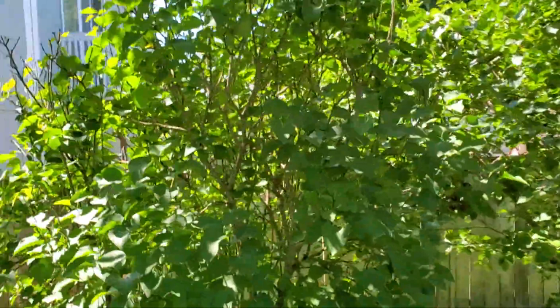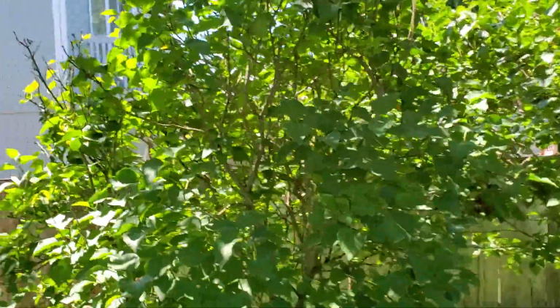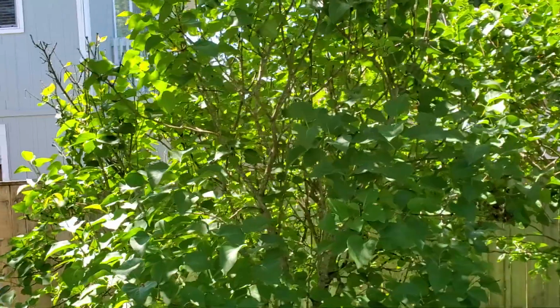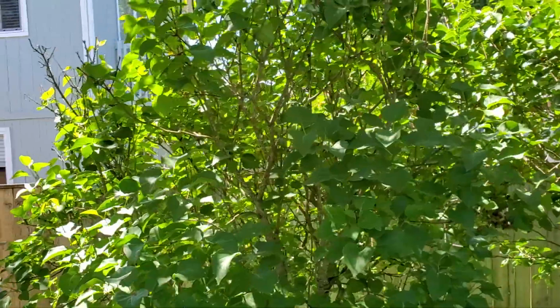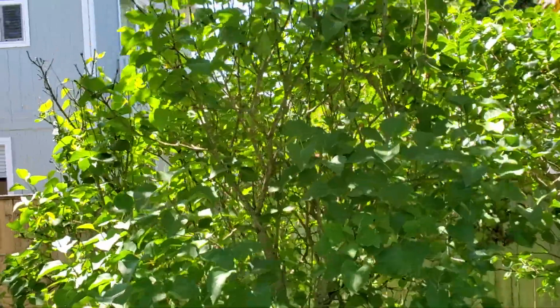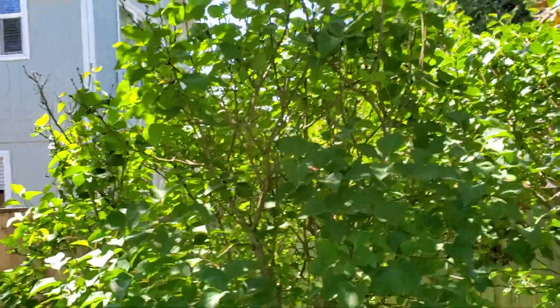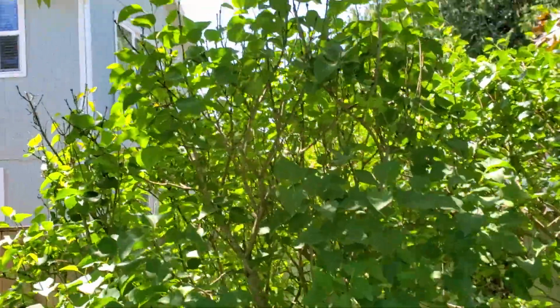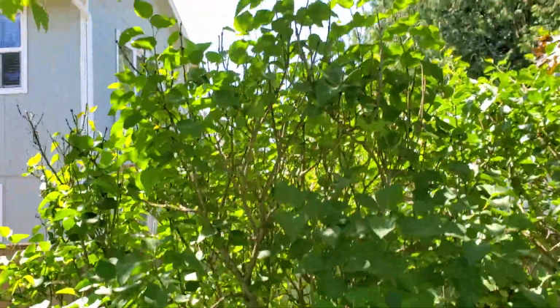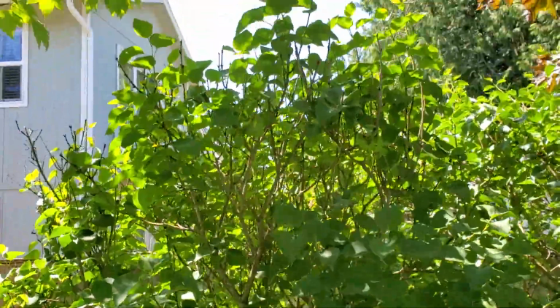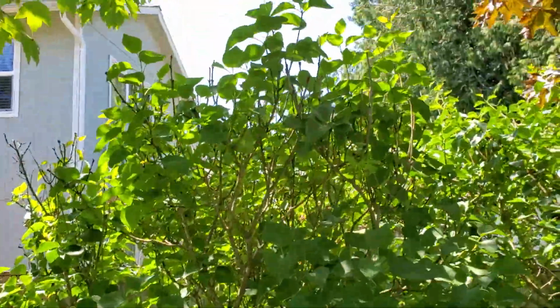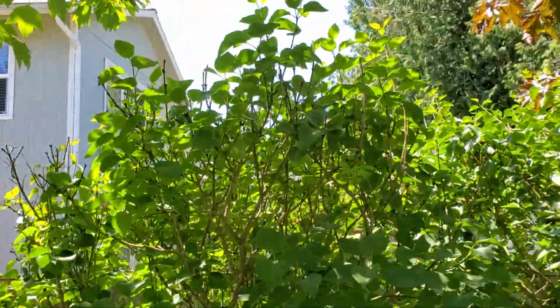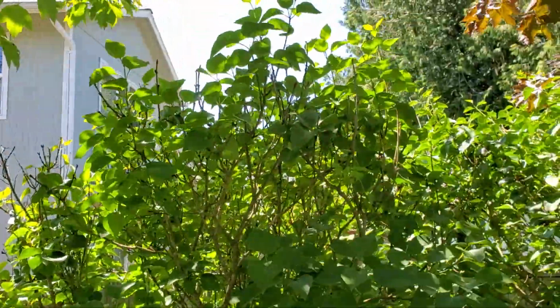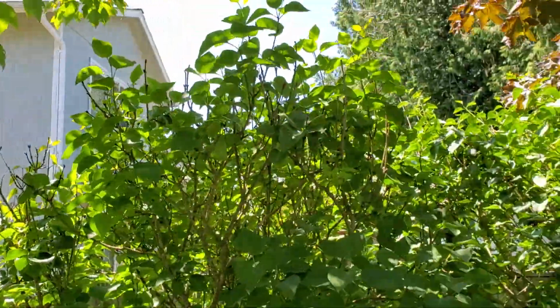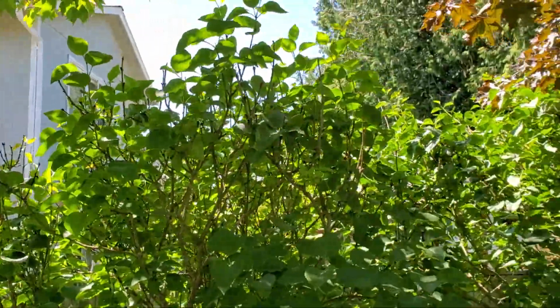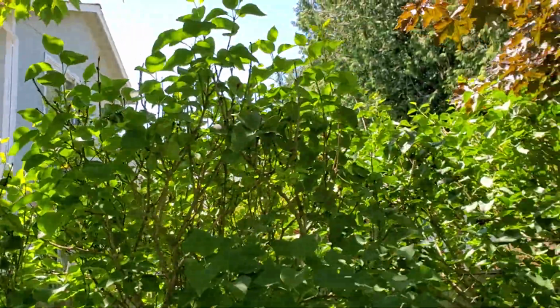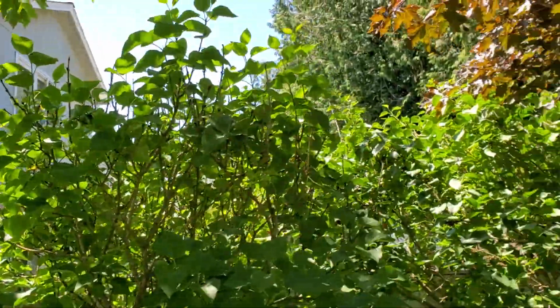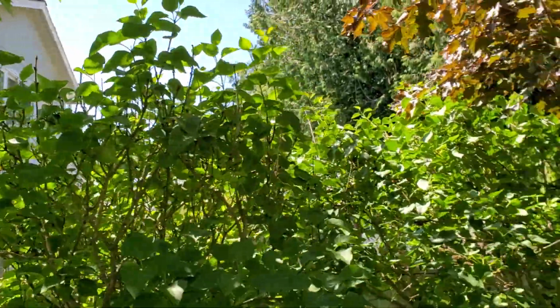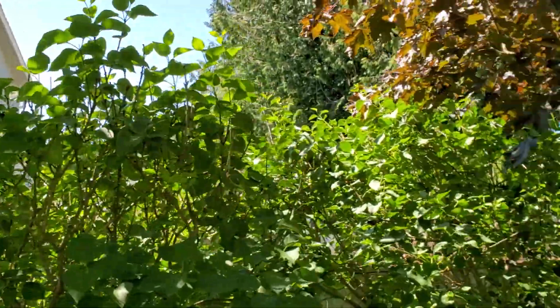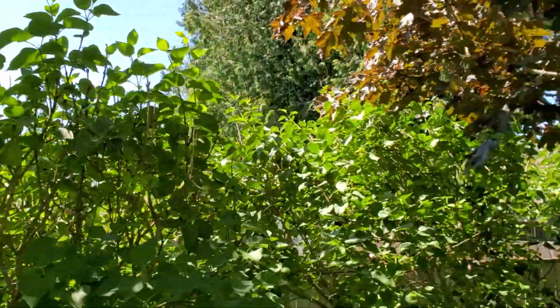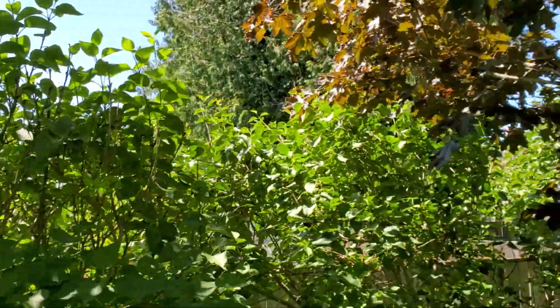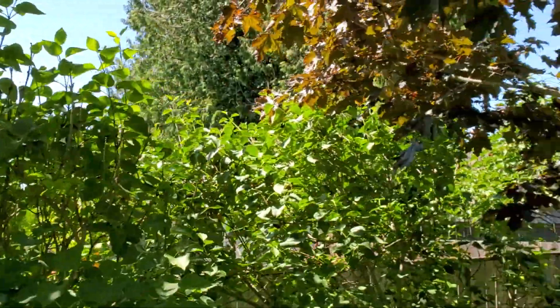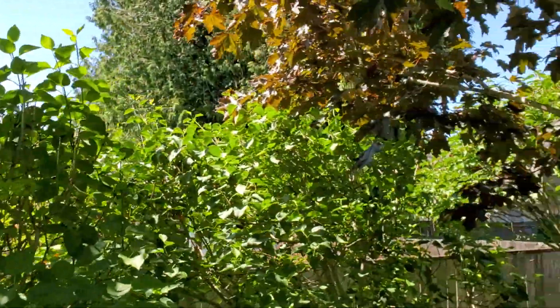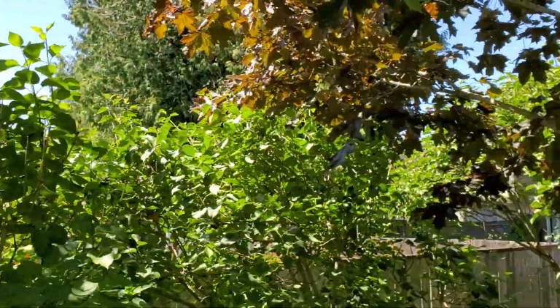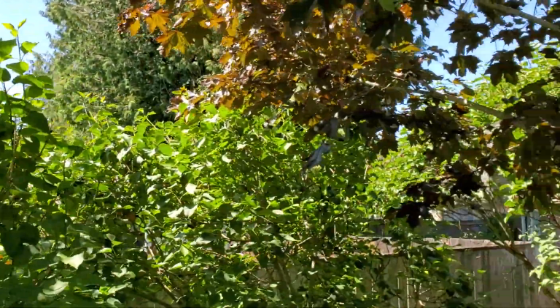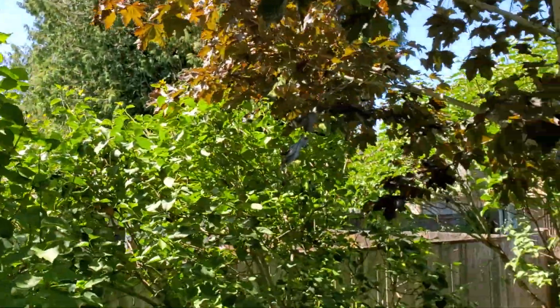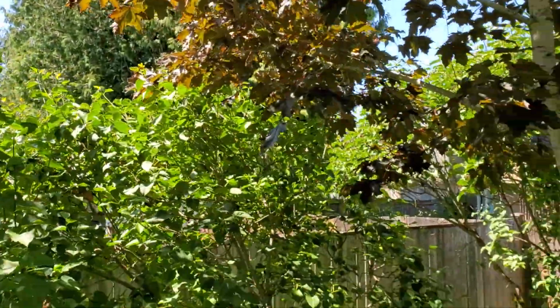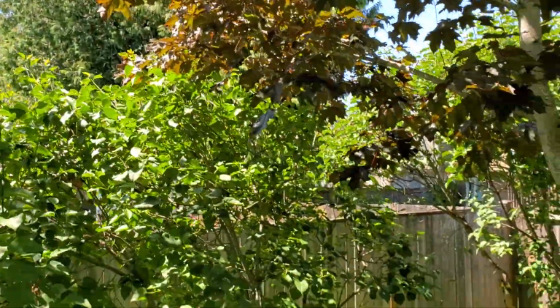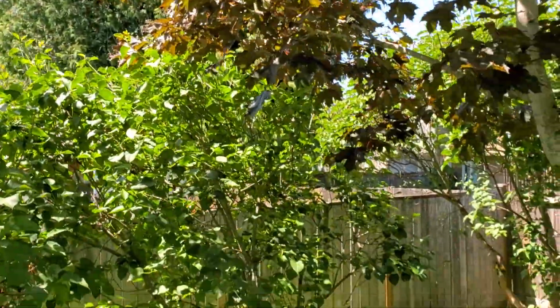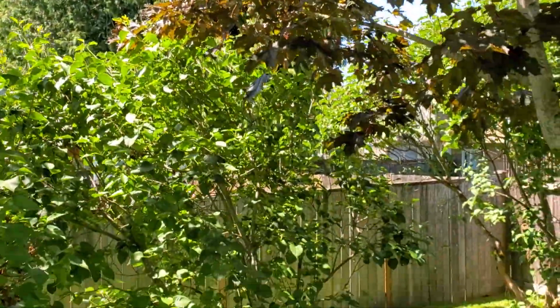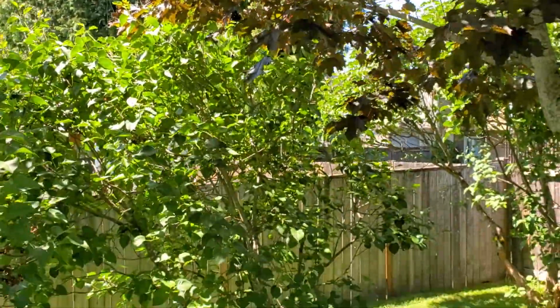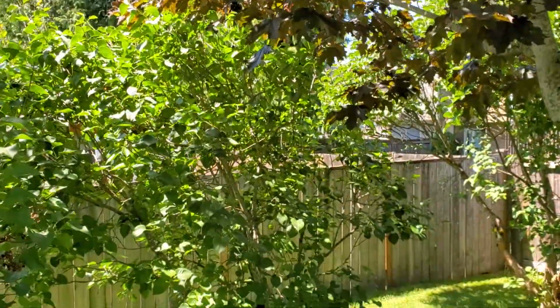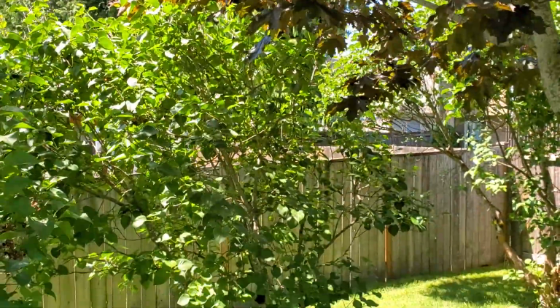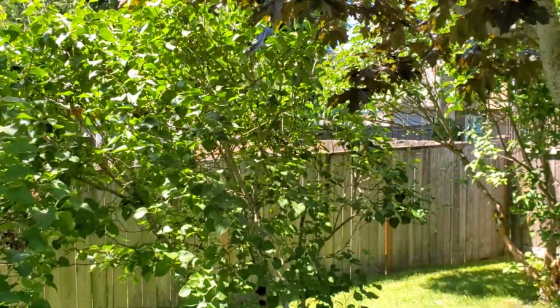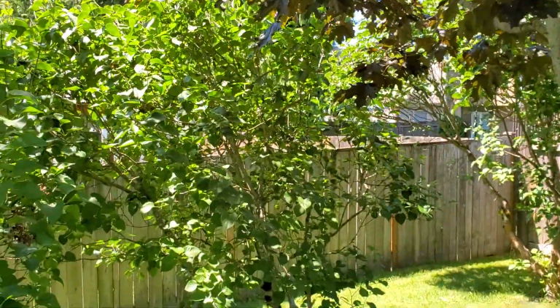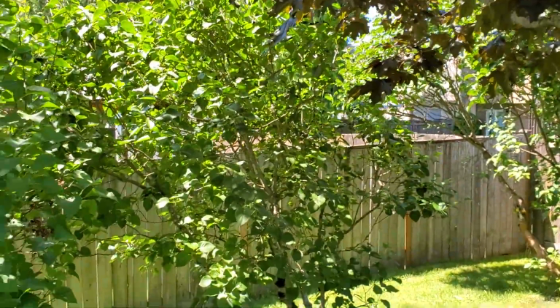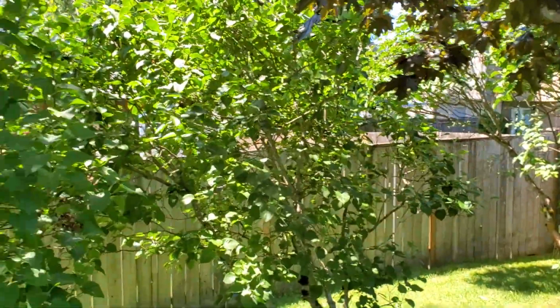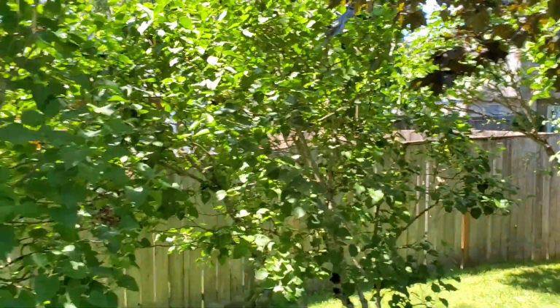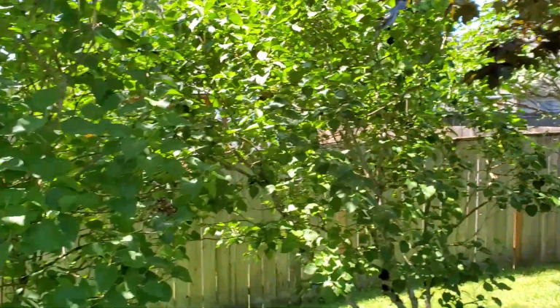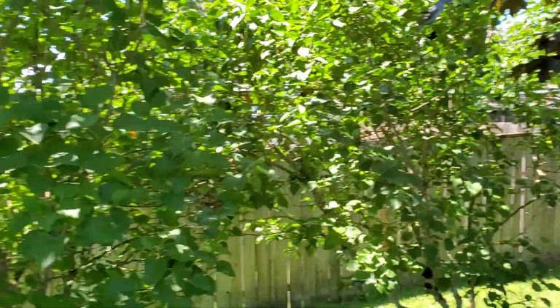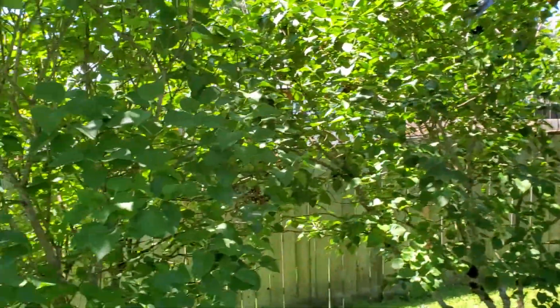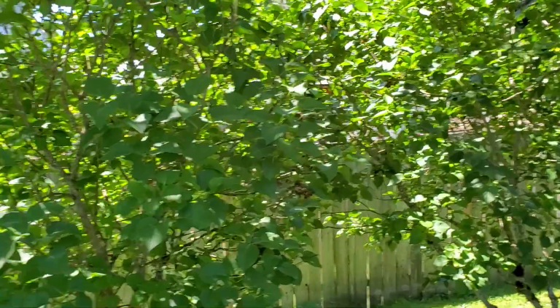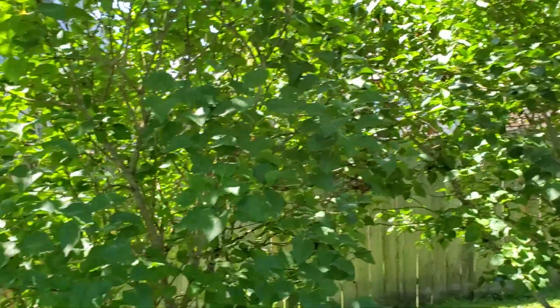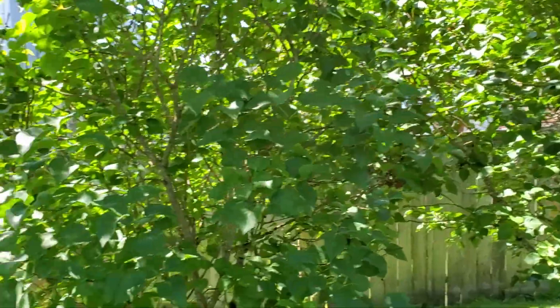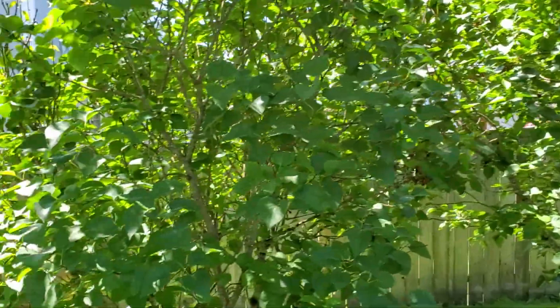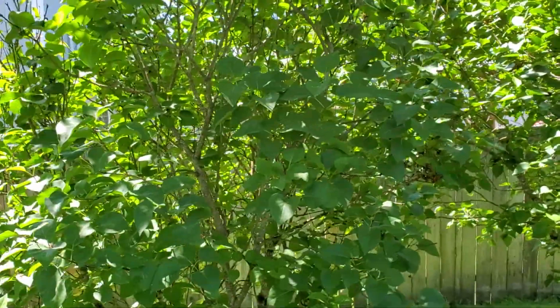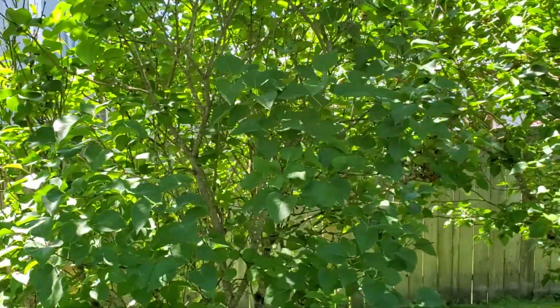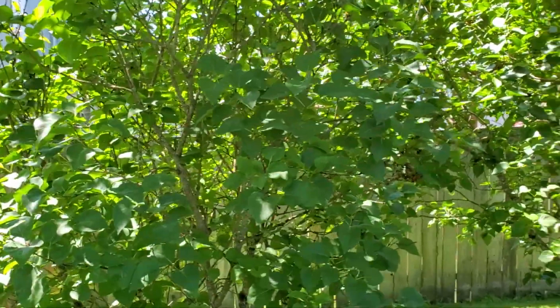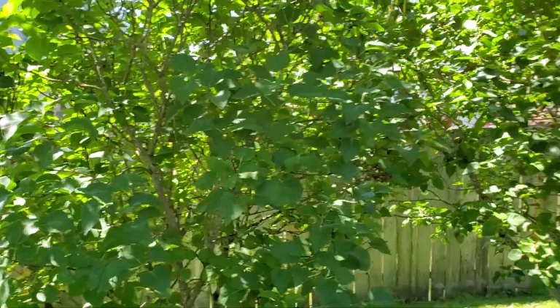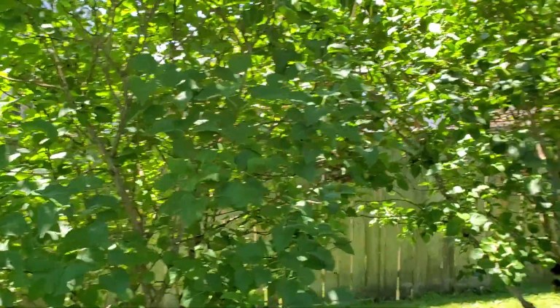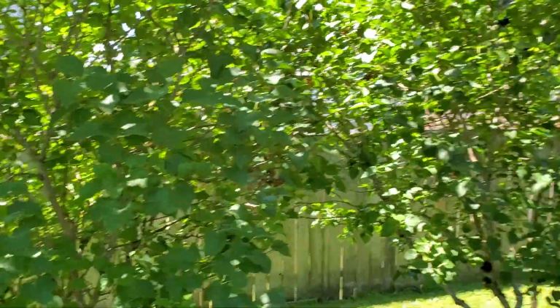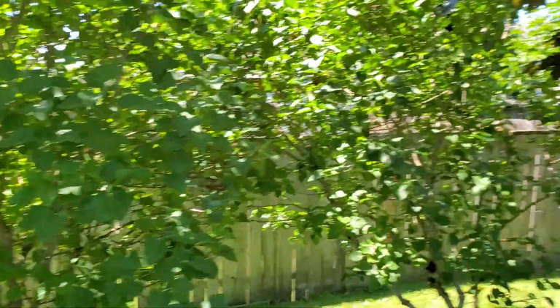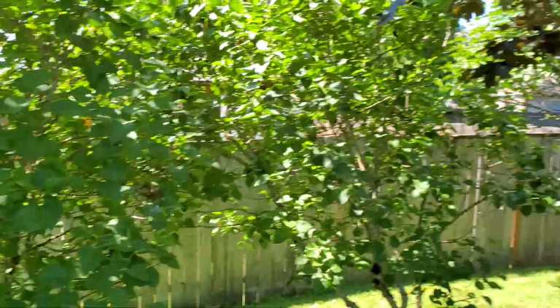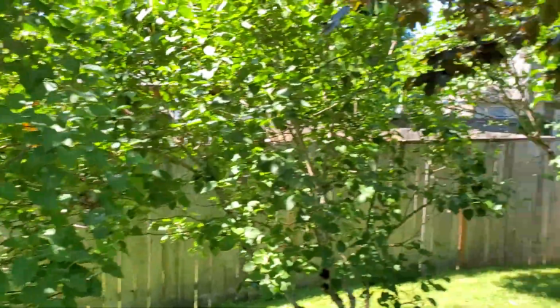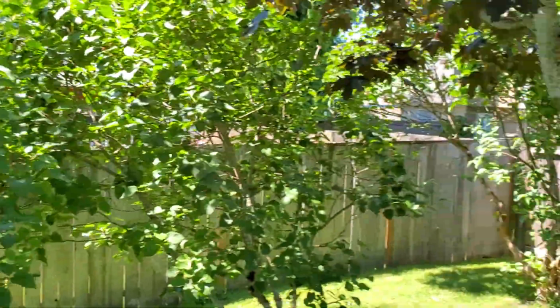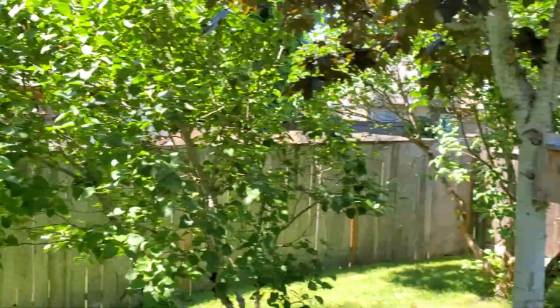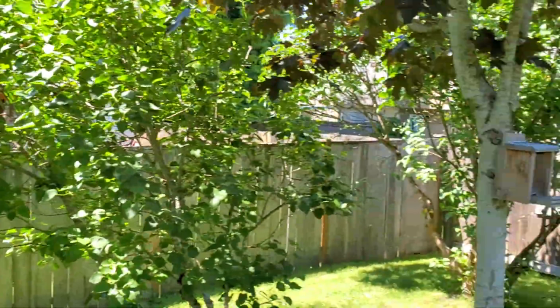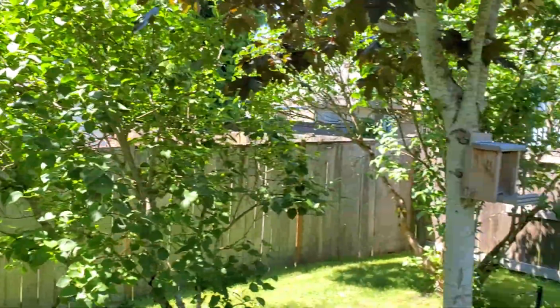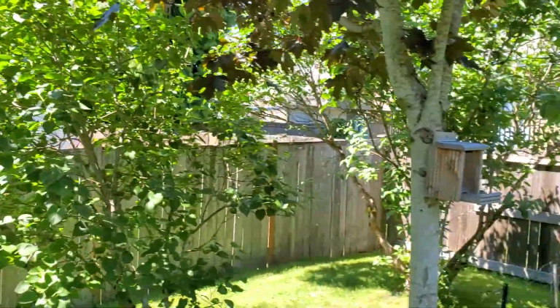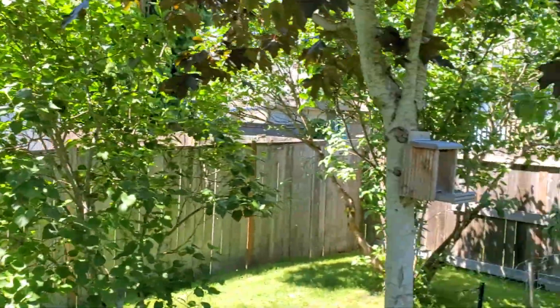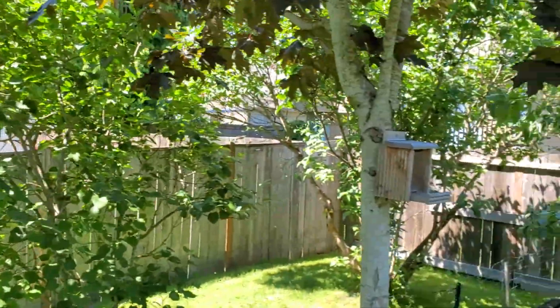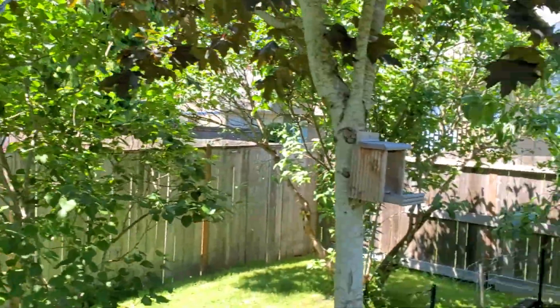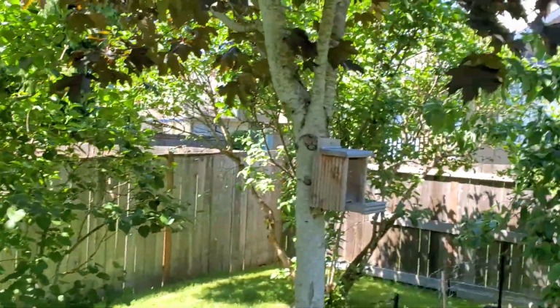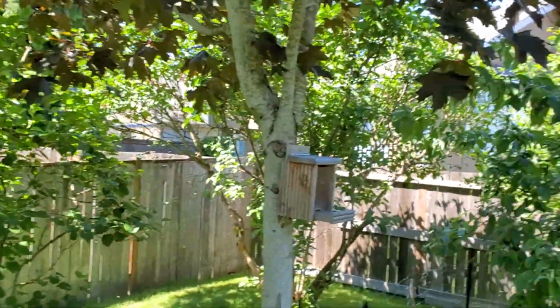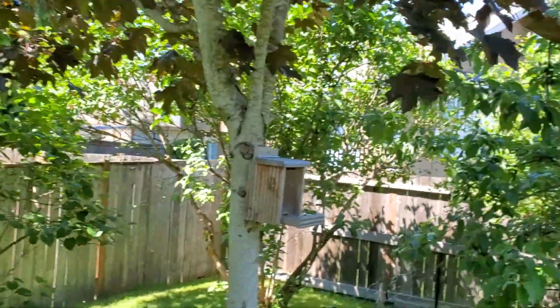My lilacs — I didn't get a chance to video them this year because it was mostly raining, and when it was sunny I was too busy at work.